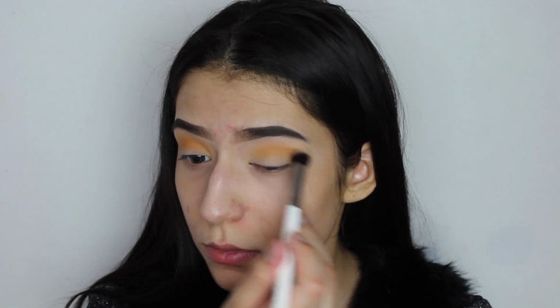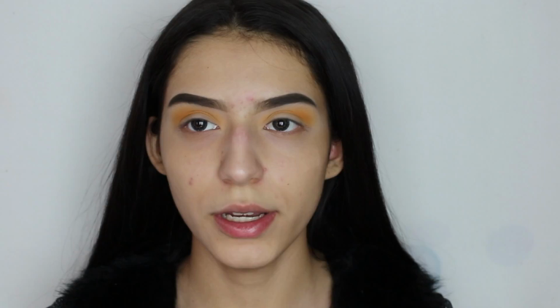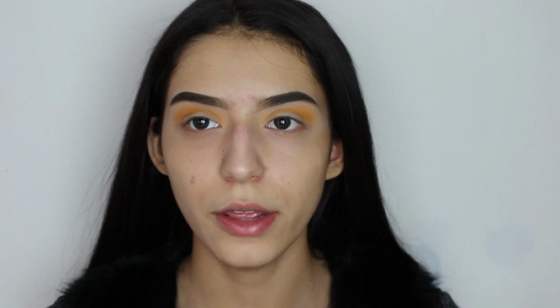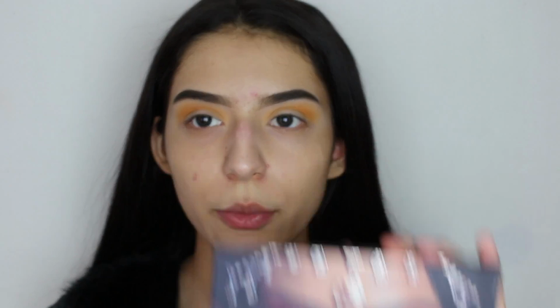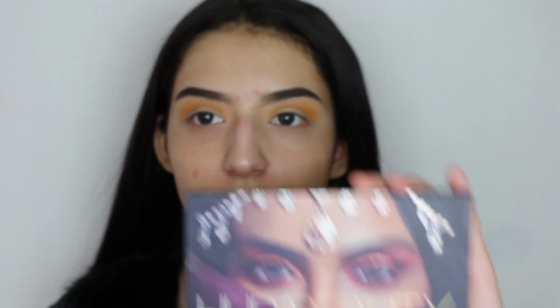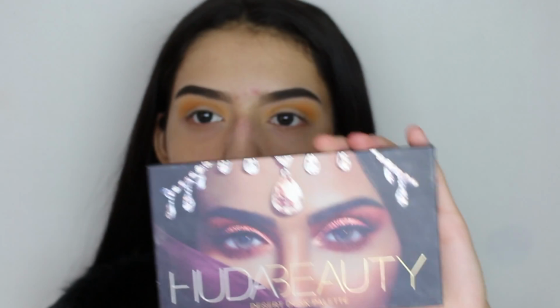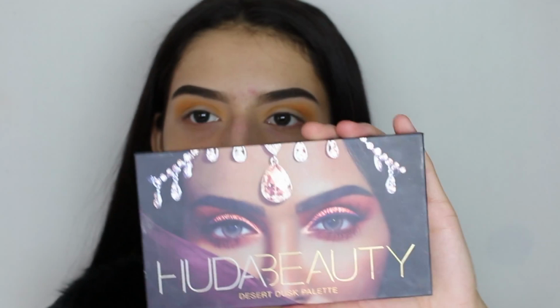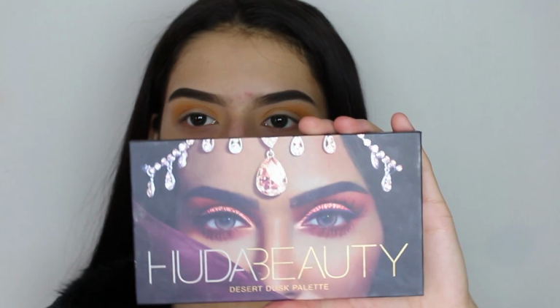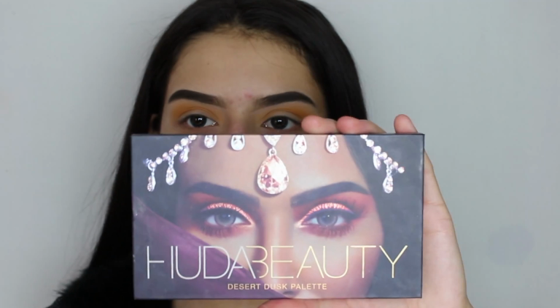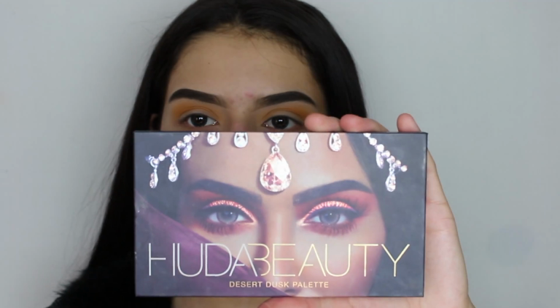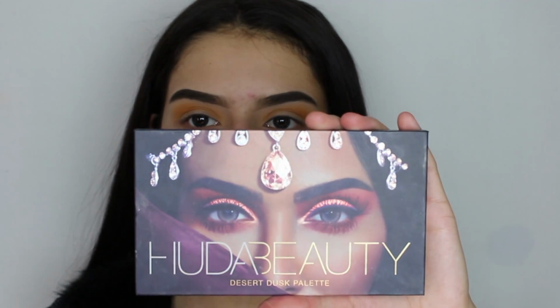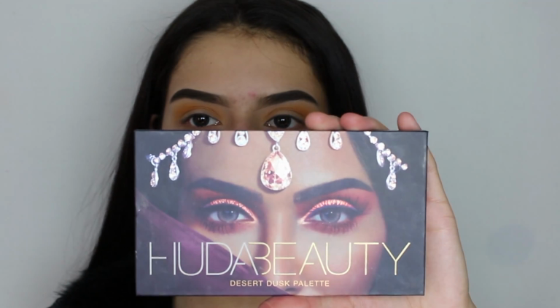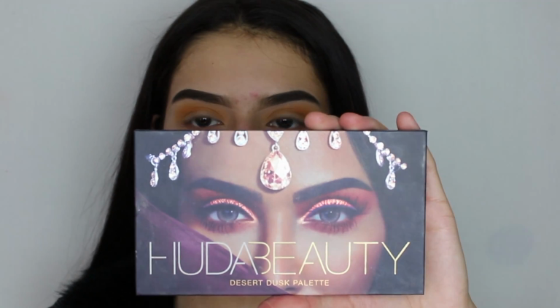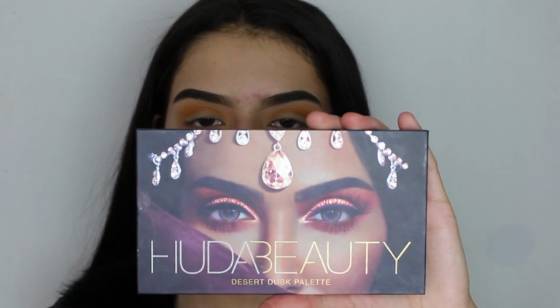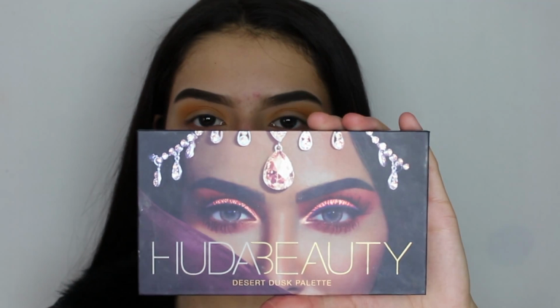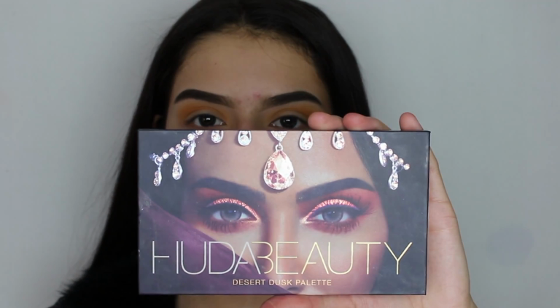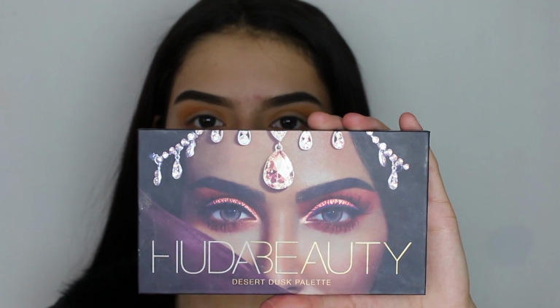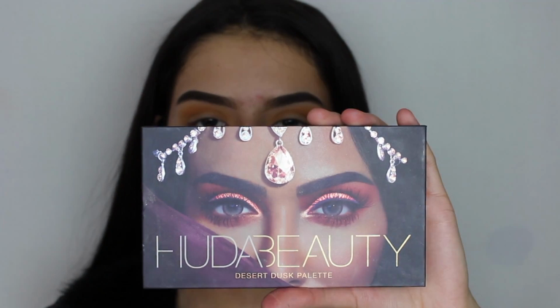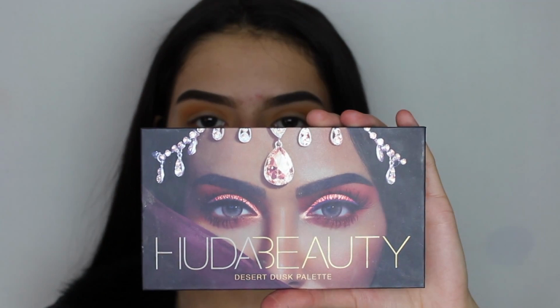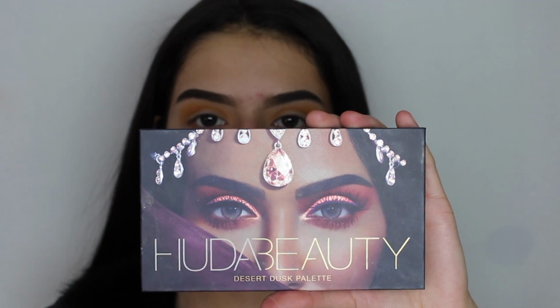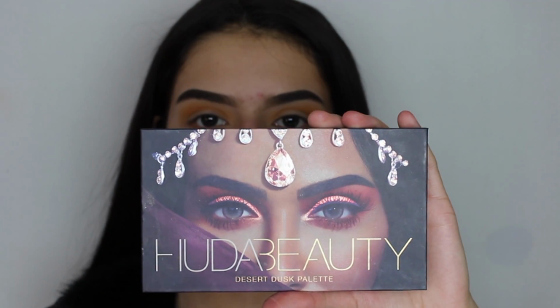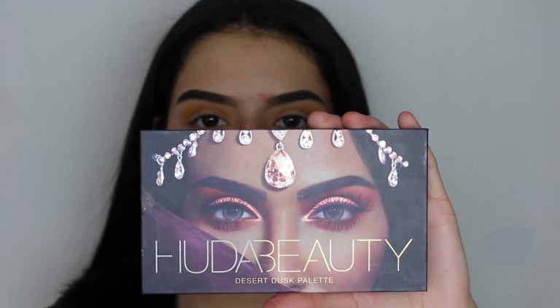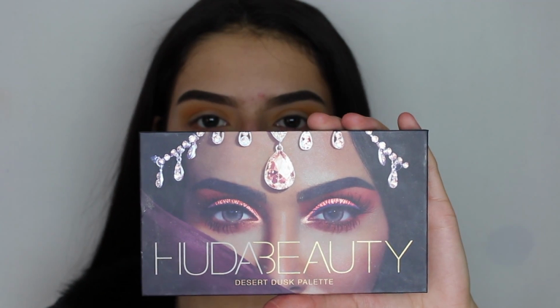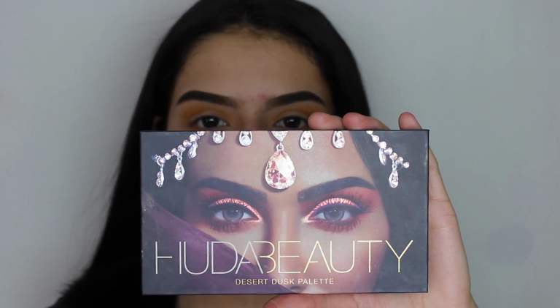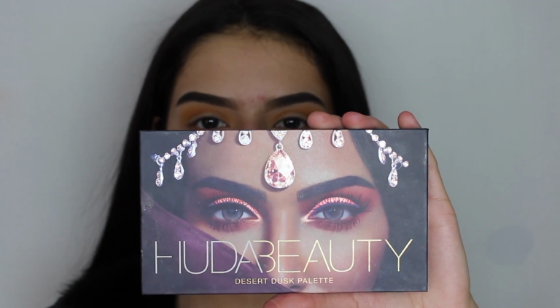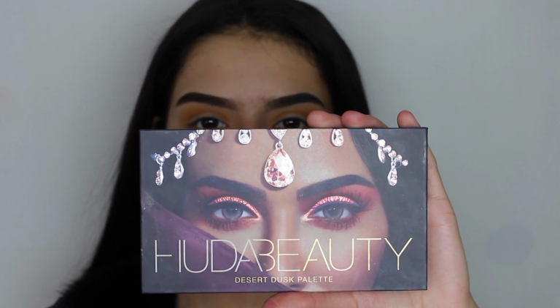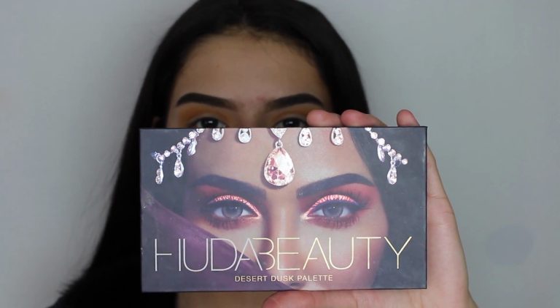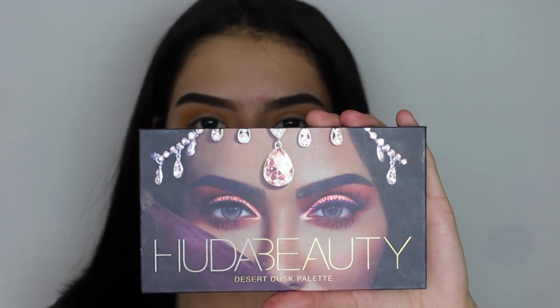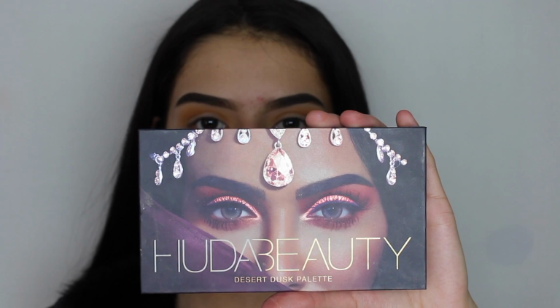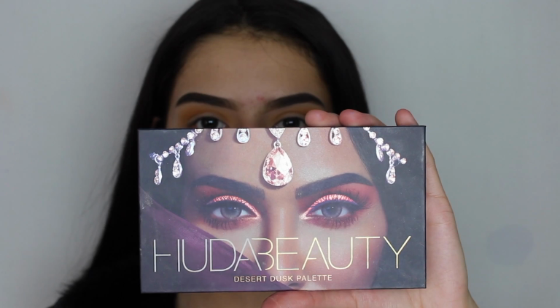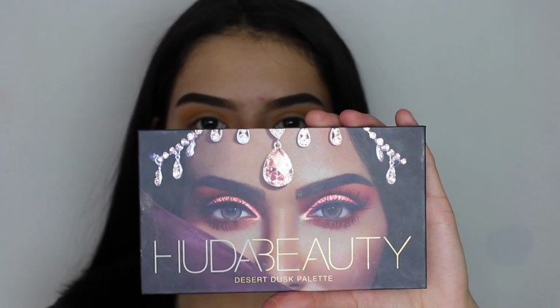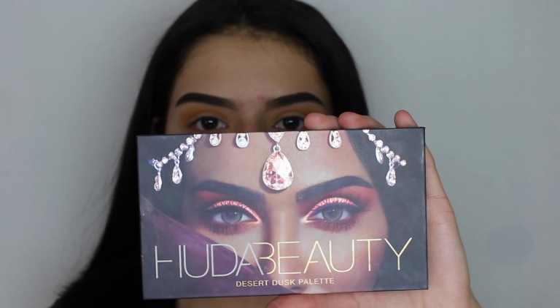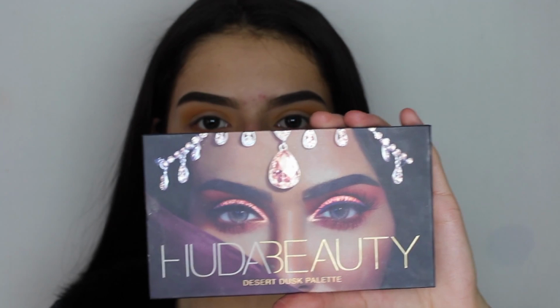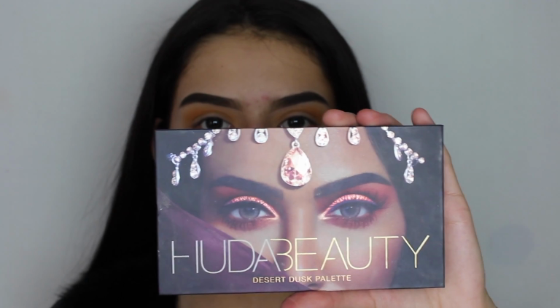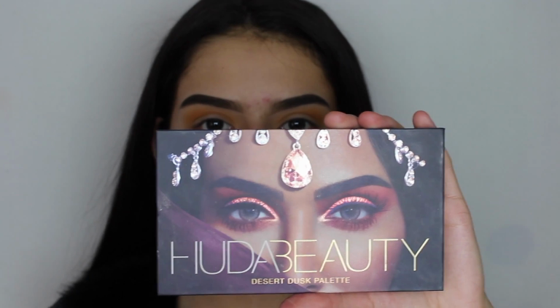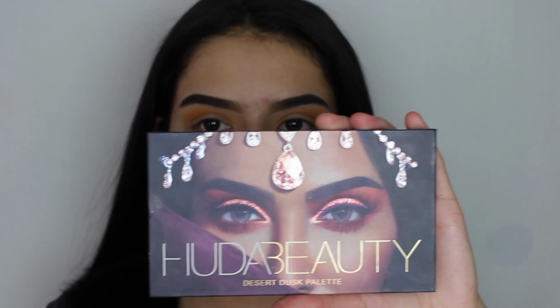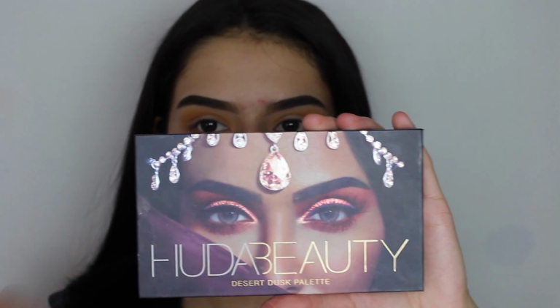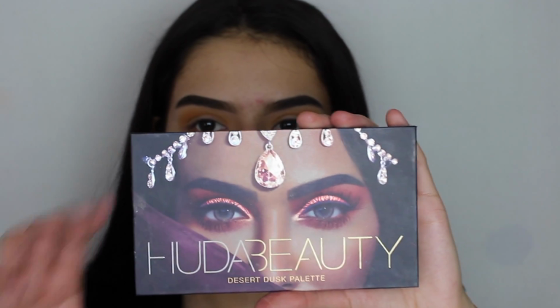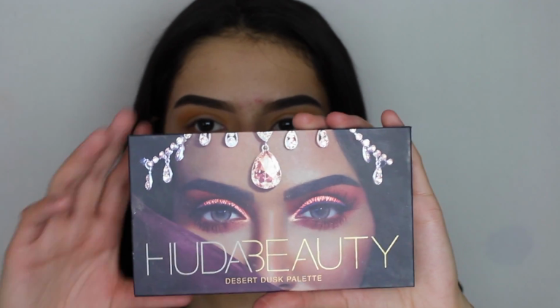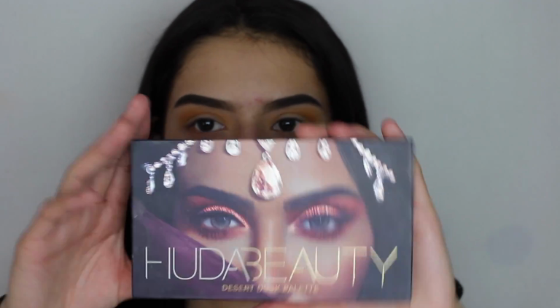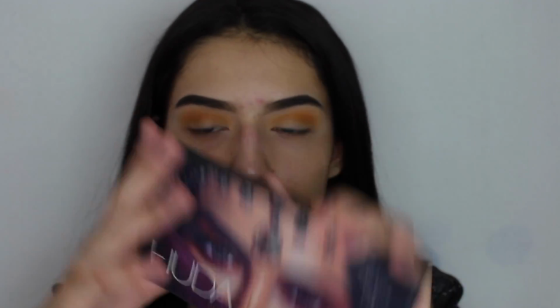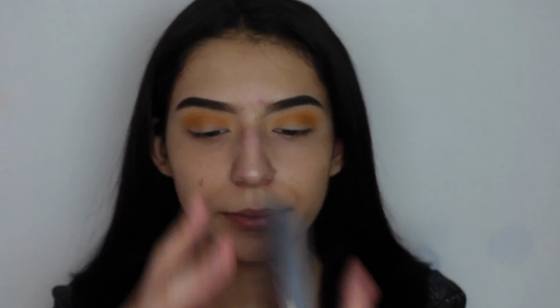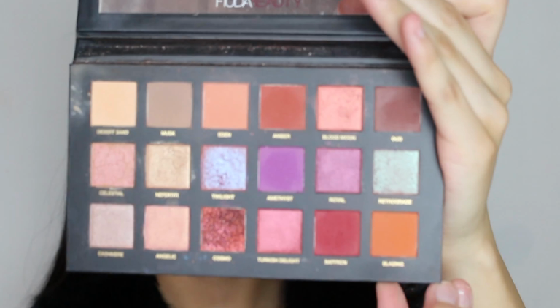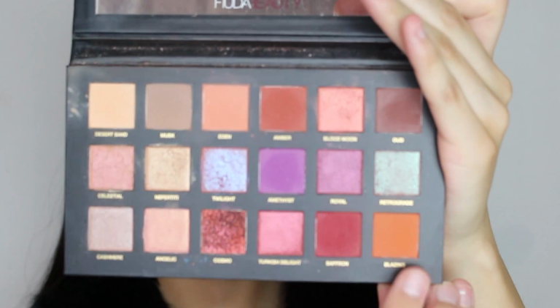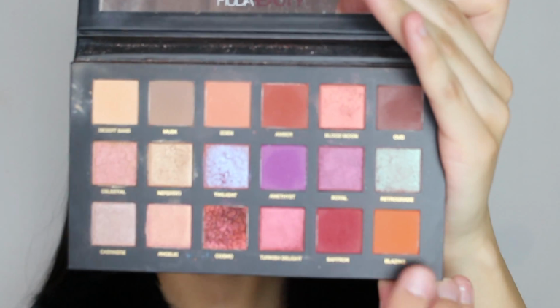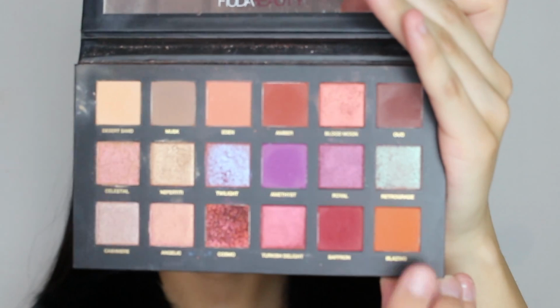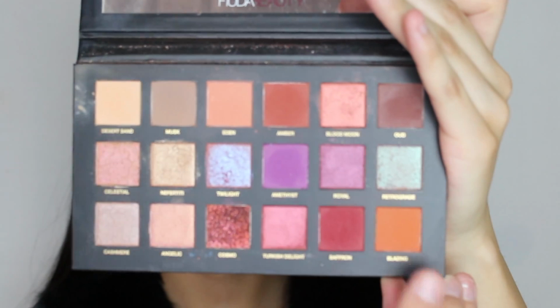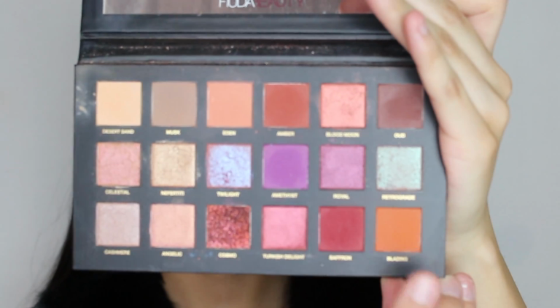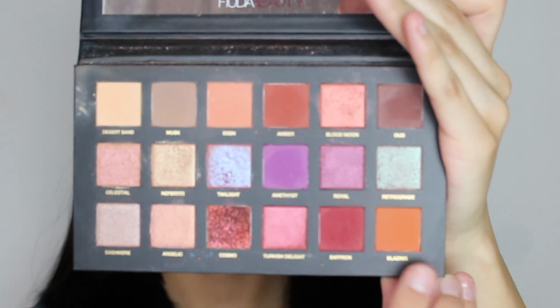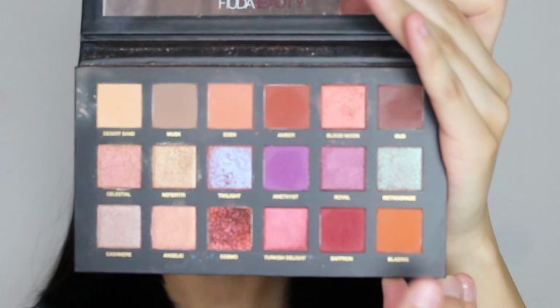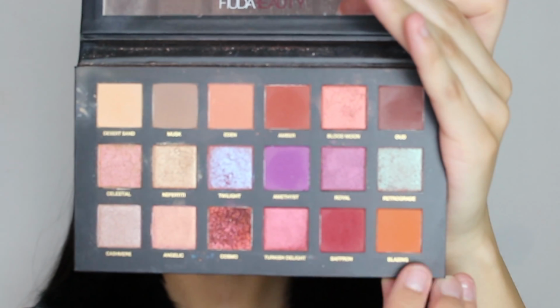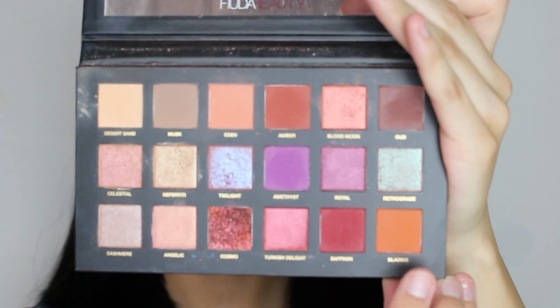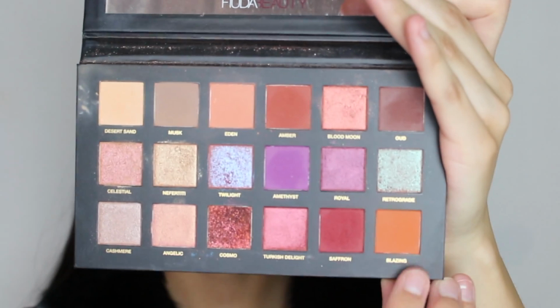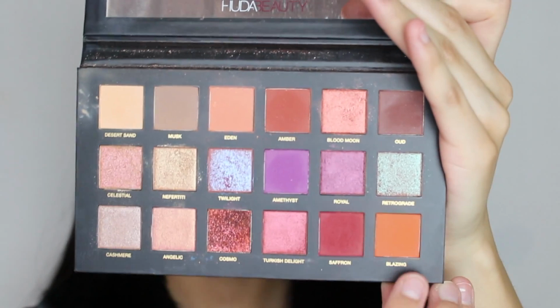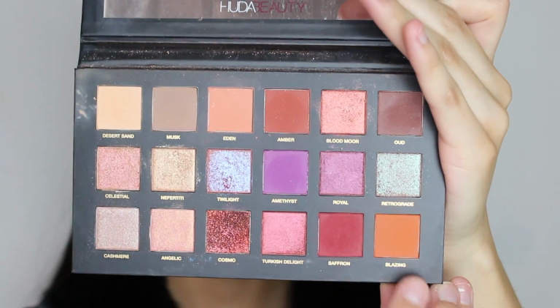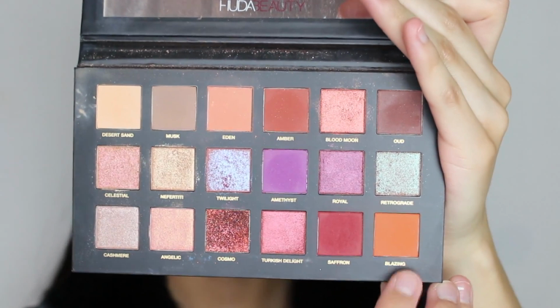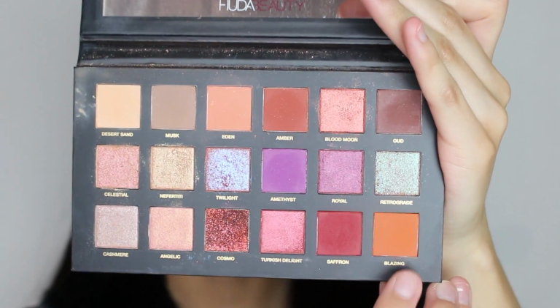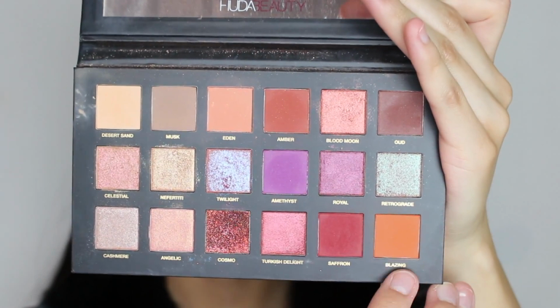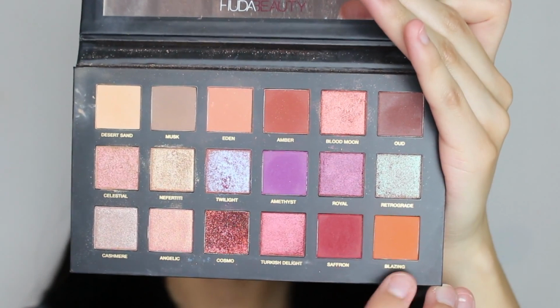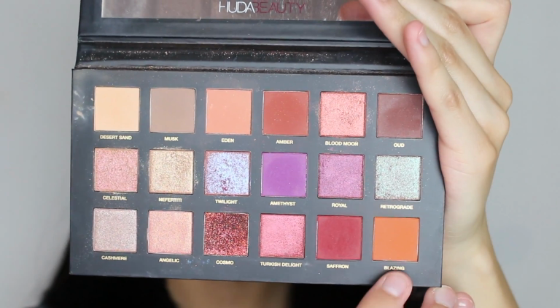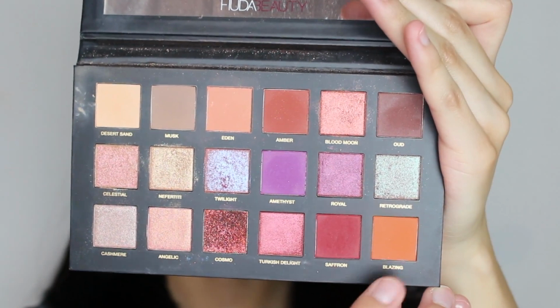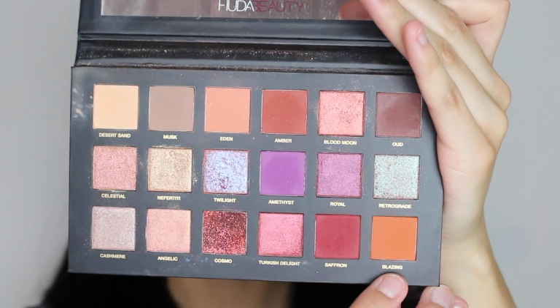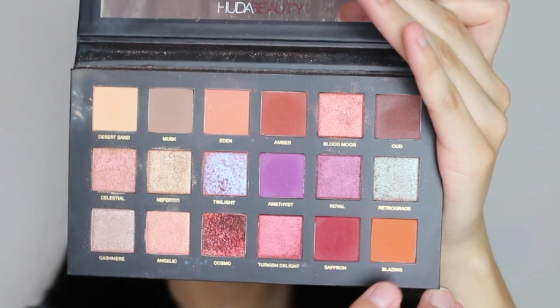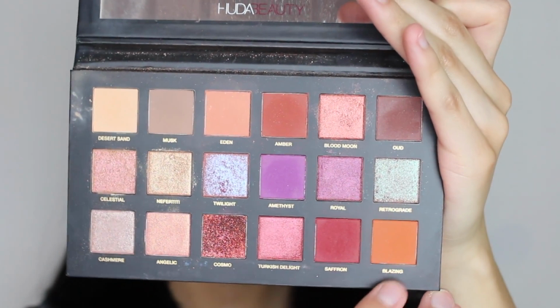Now that we're done with that, the next thing we're going to do is go ahead with the Huda Beauty Desert Dusk palette and we're going to be using Blazing on our crease.